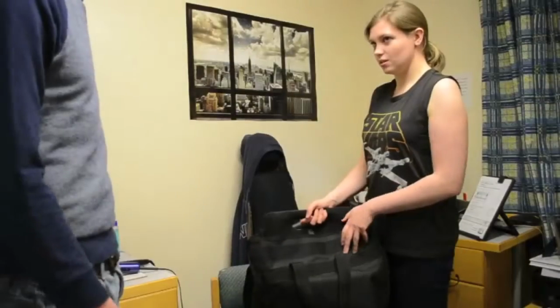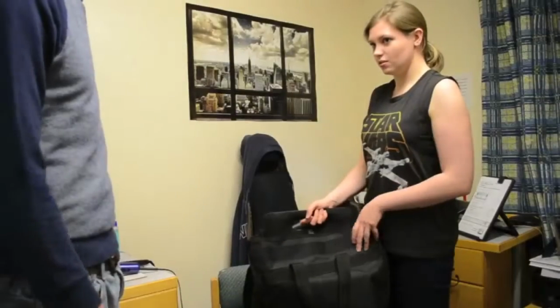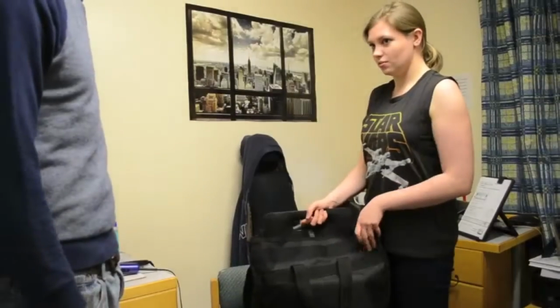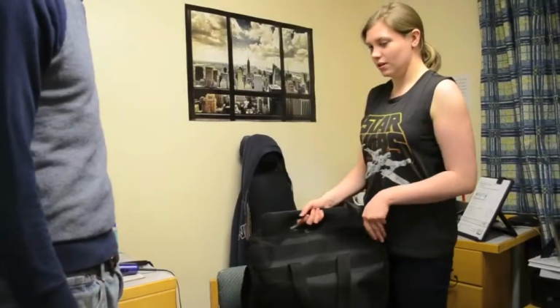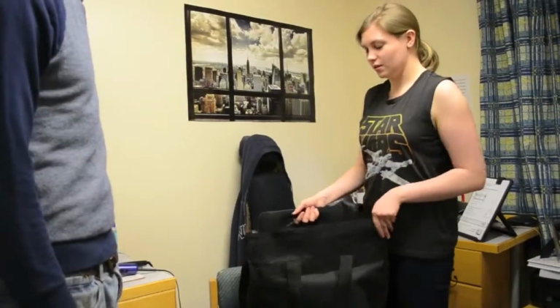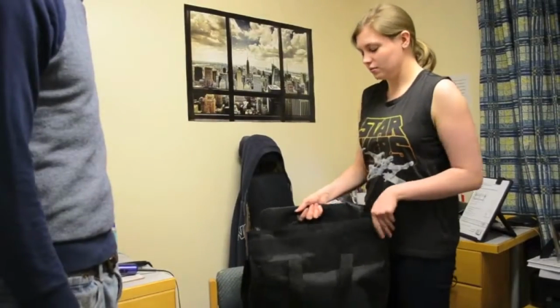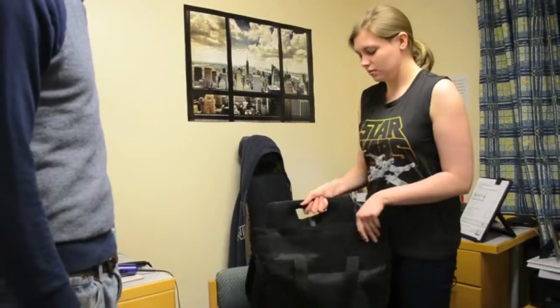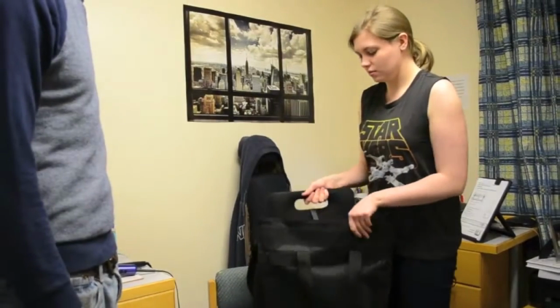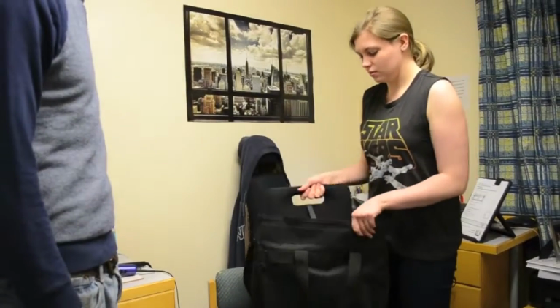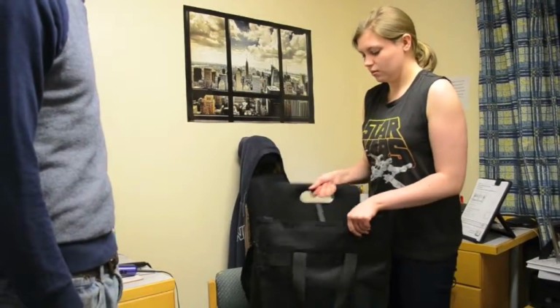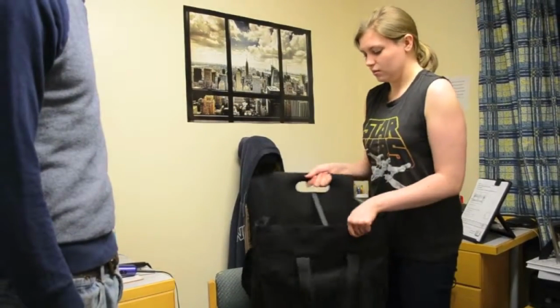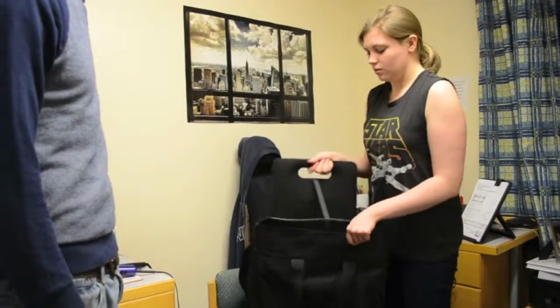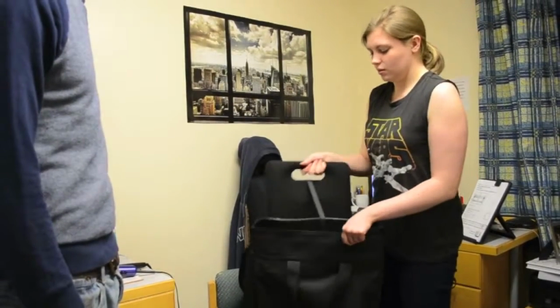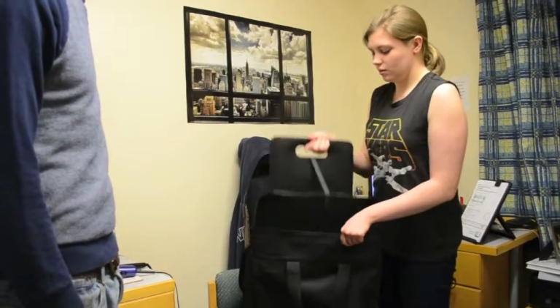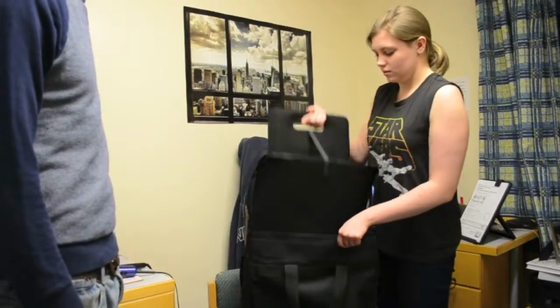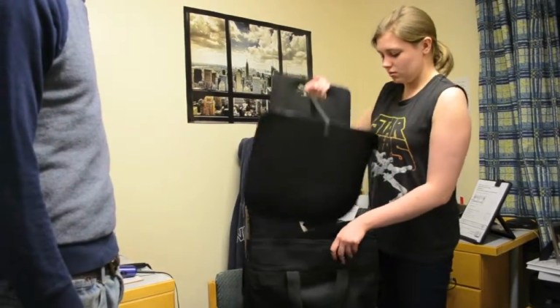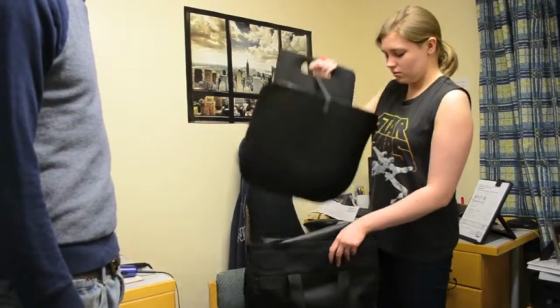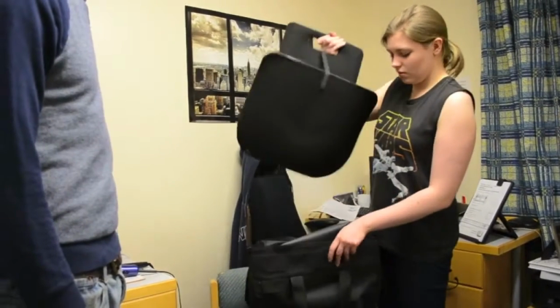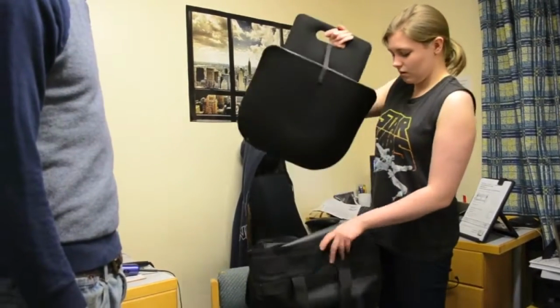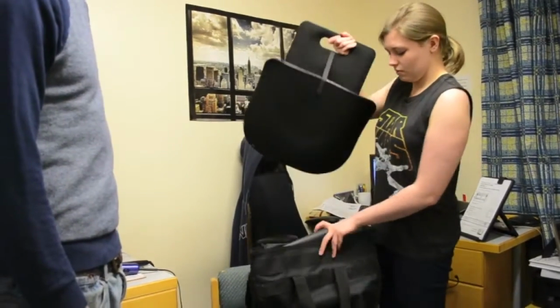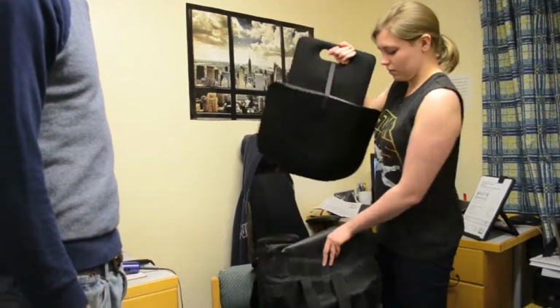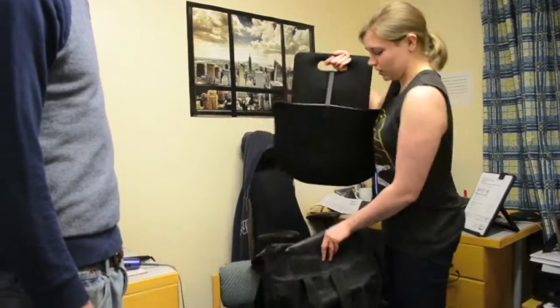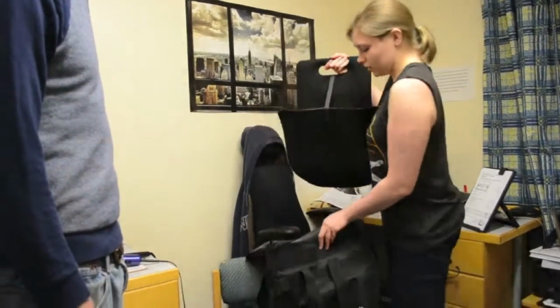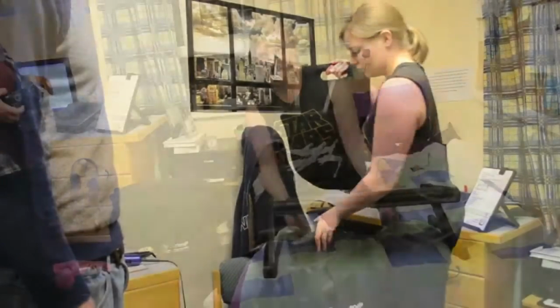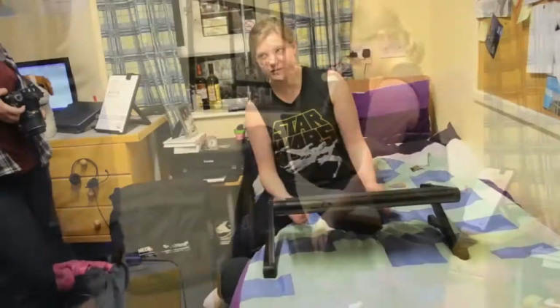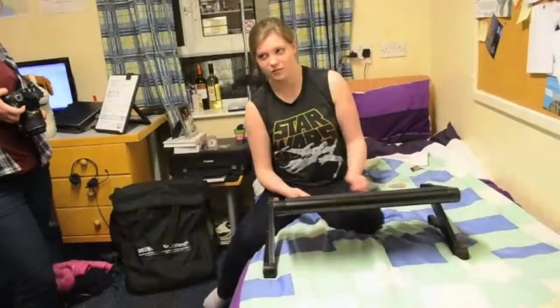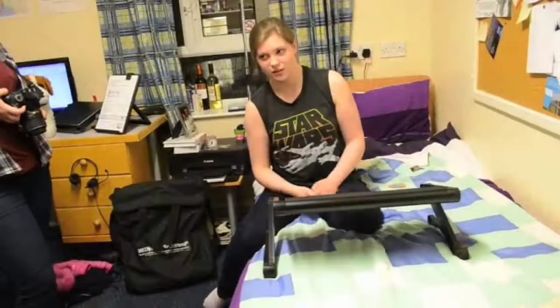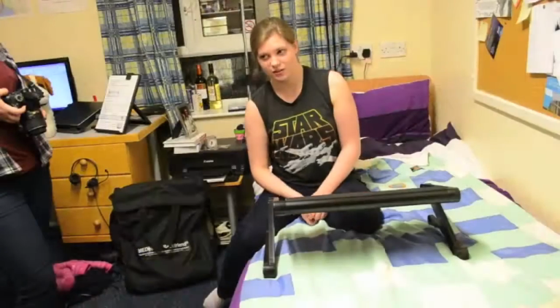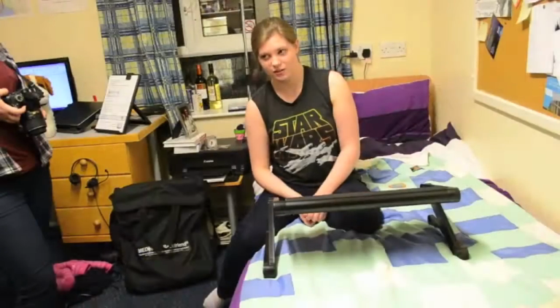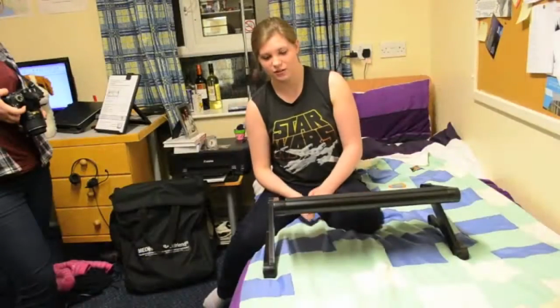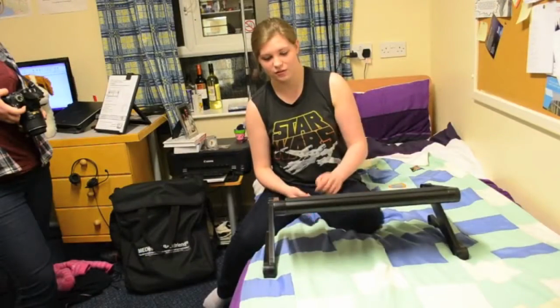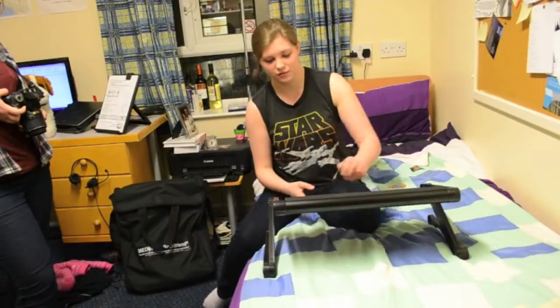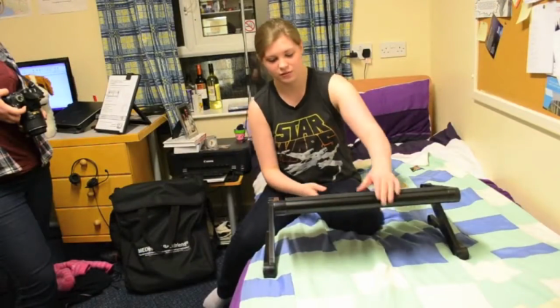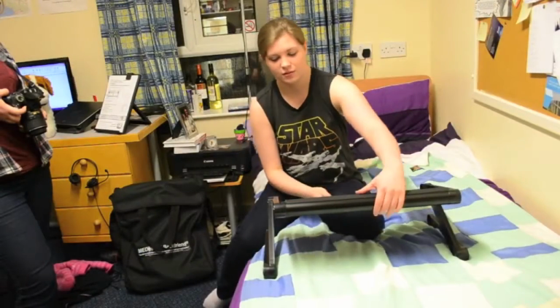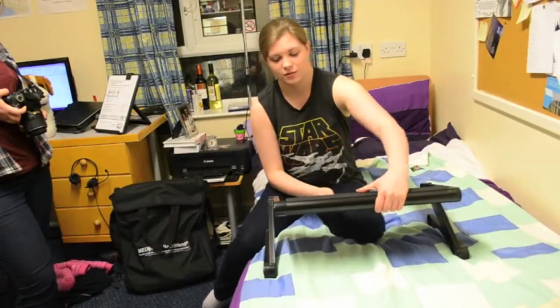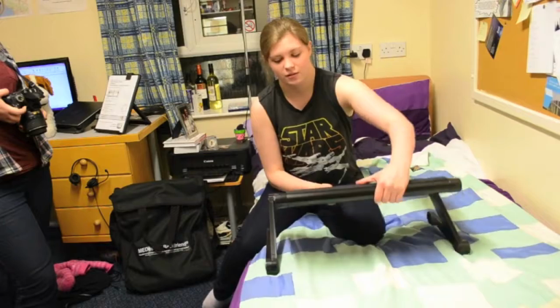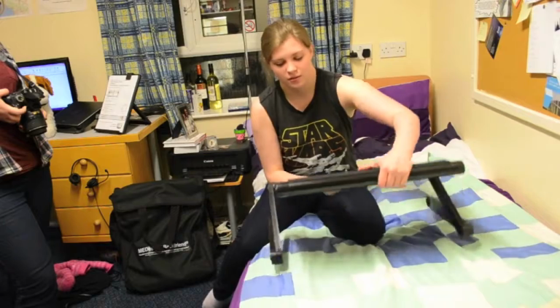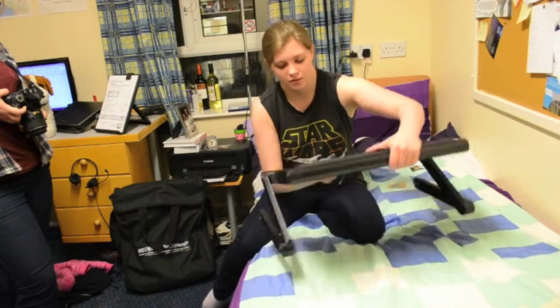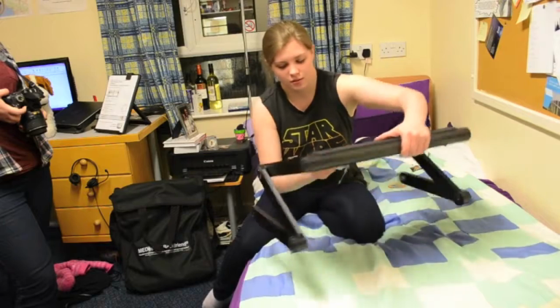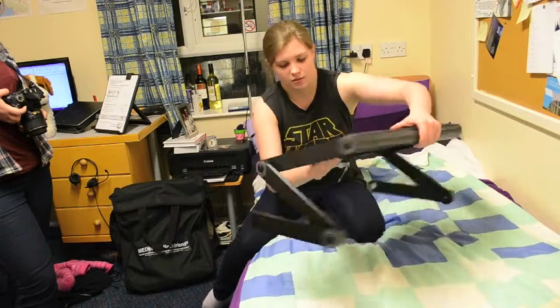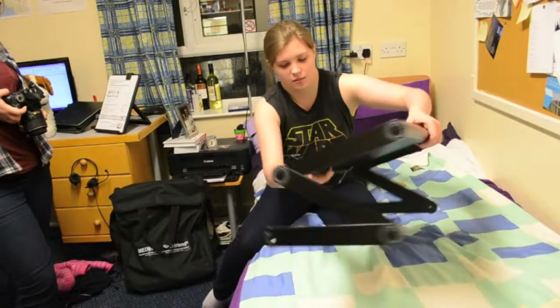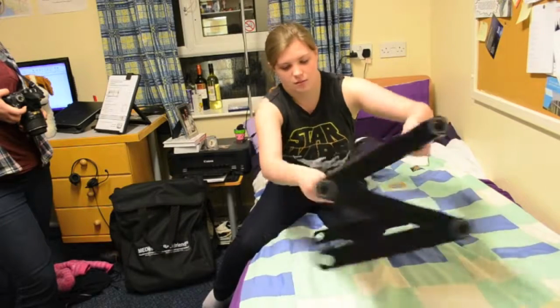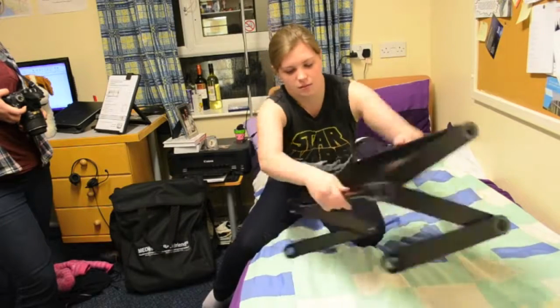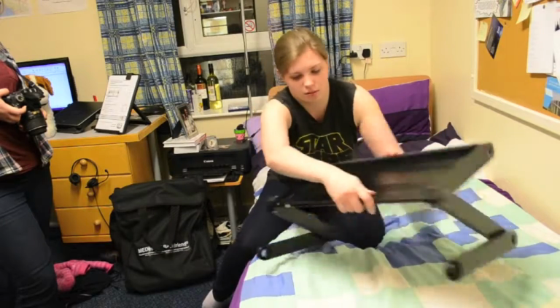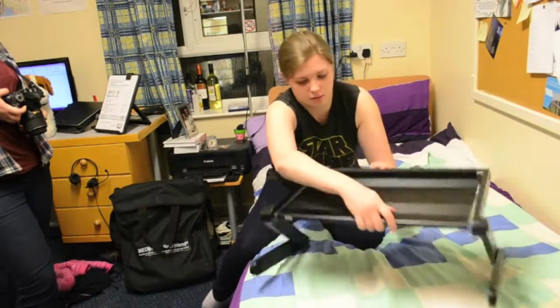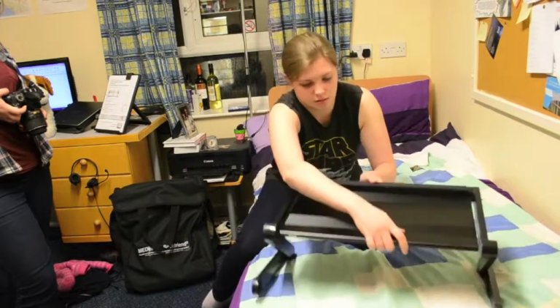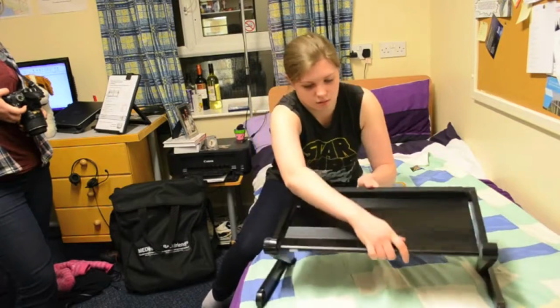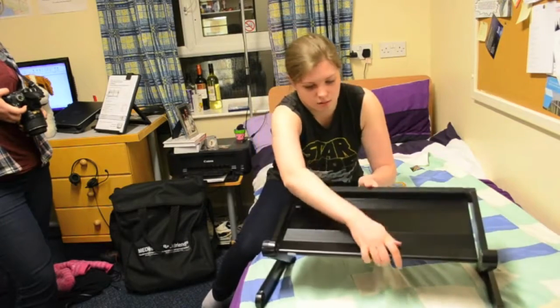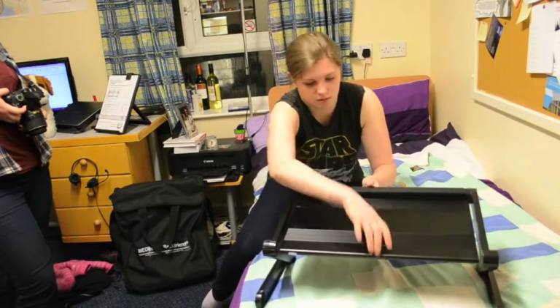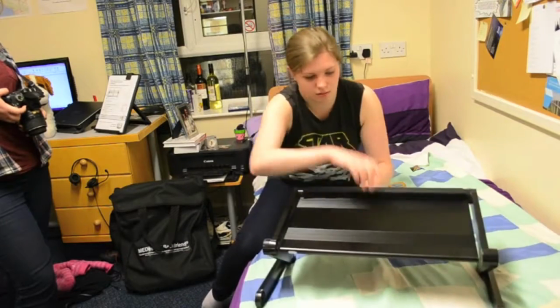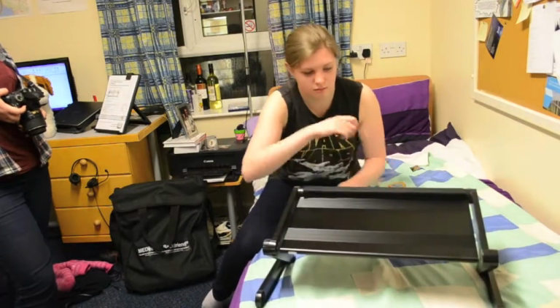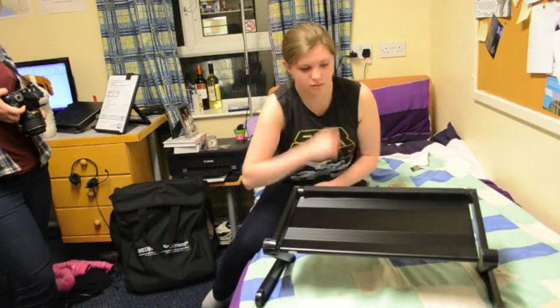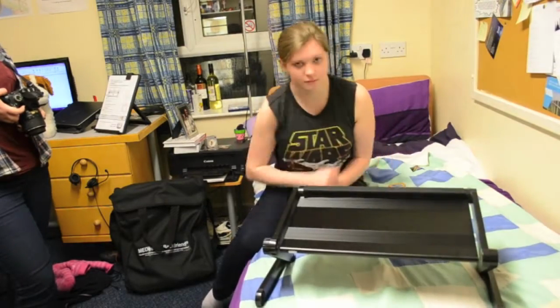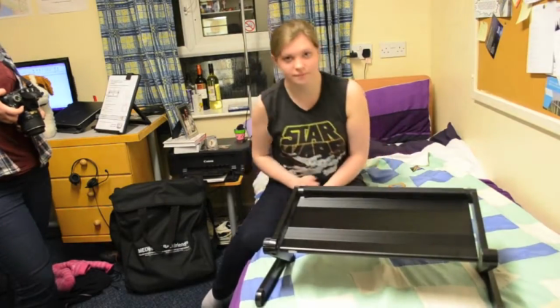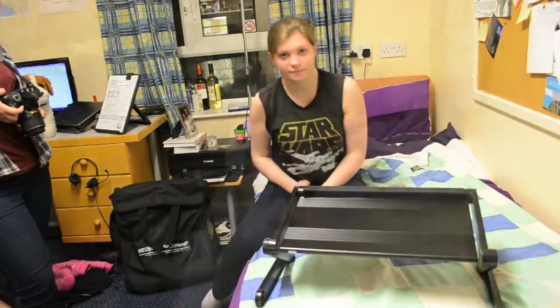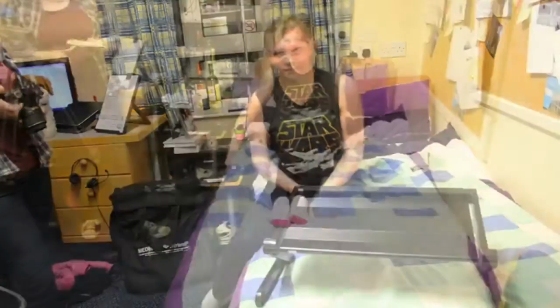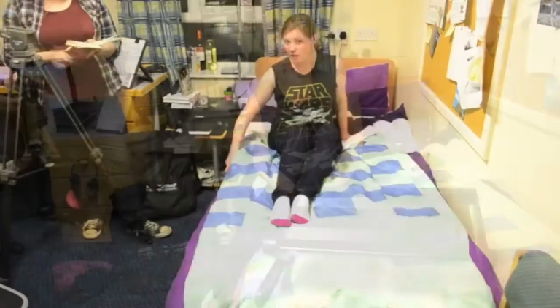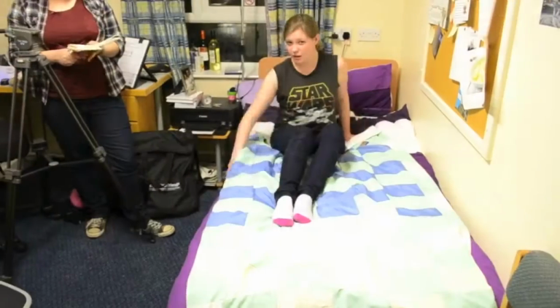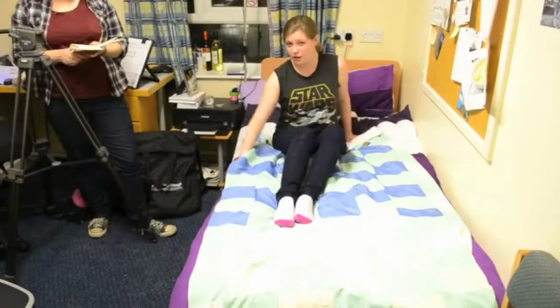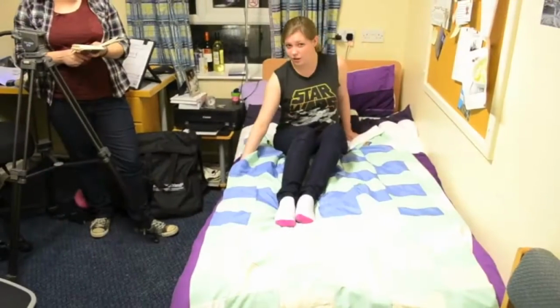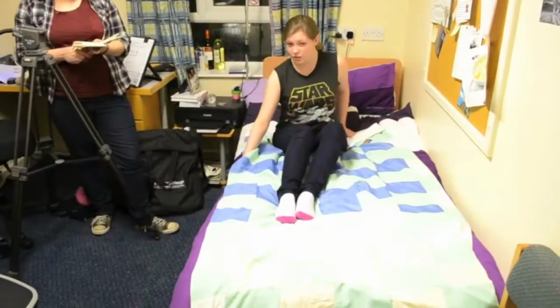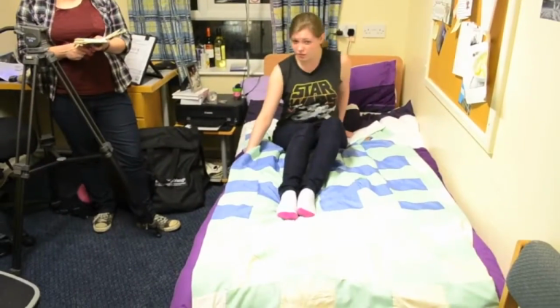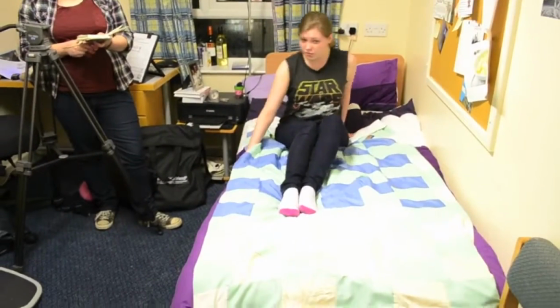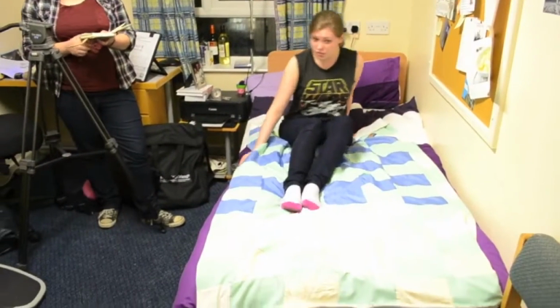We found that Emily had lots of equipment to help her with her back, but nothing for her blindness. She showed us how she gets around her room when she's blind.